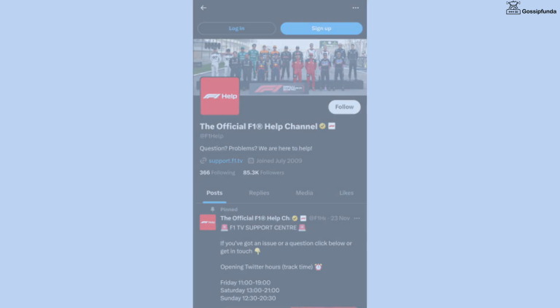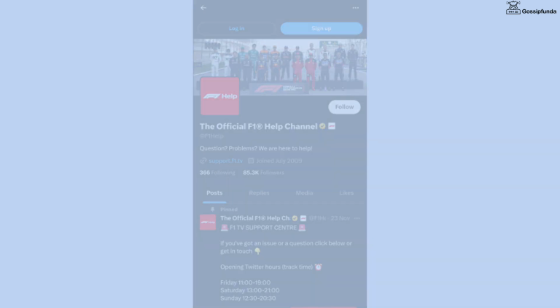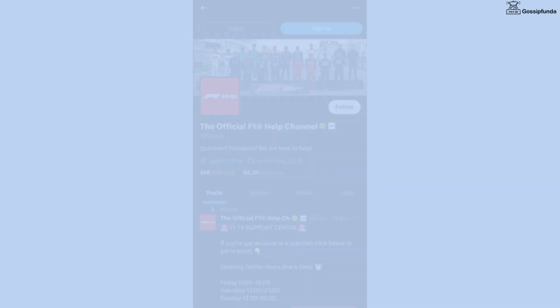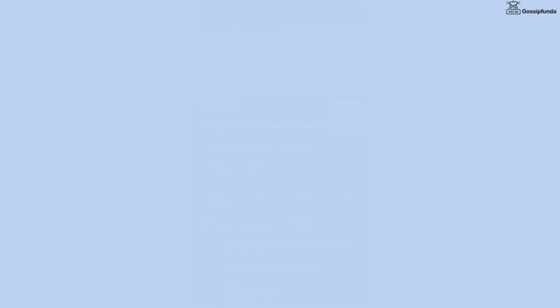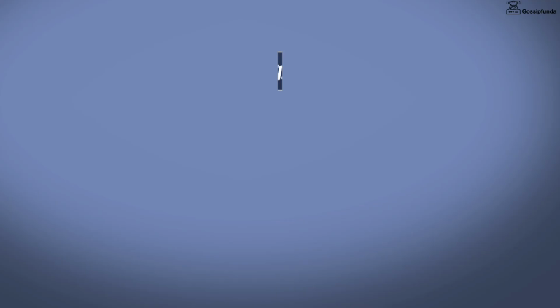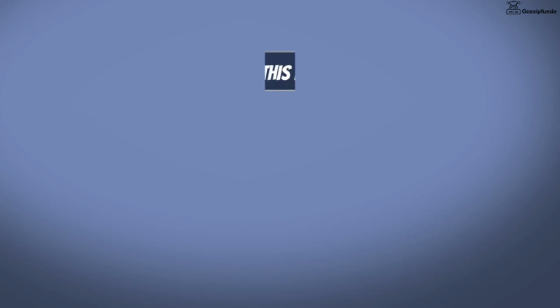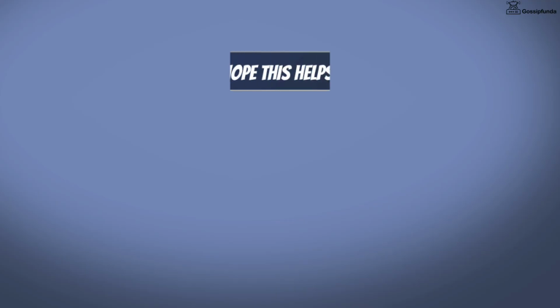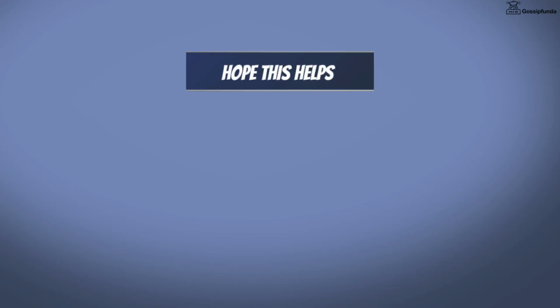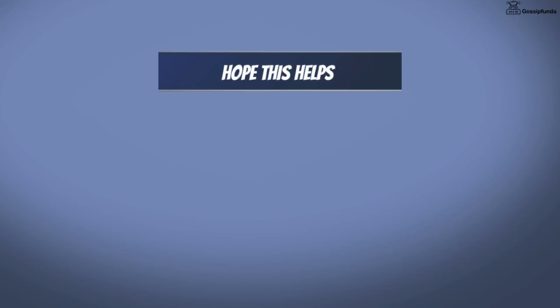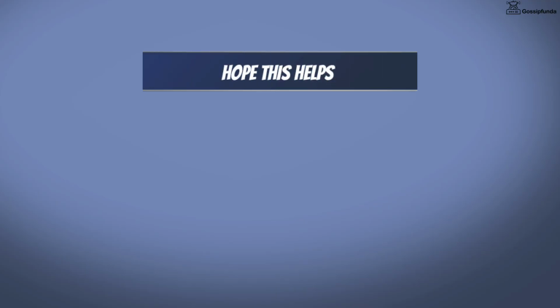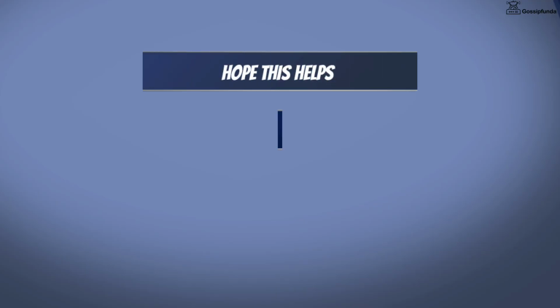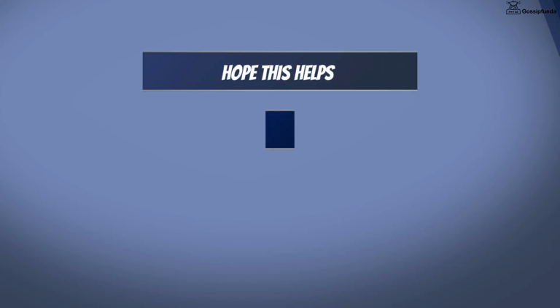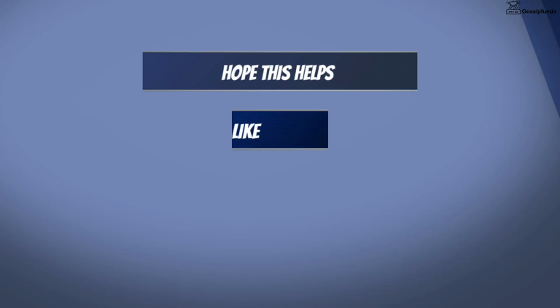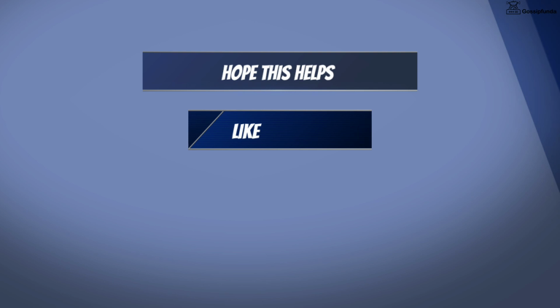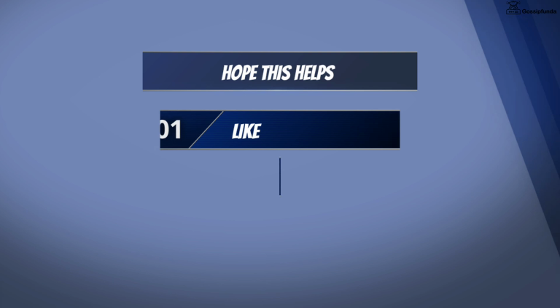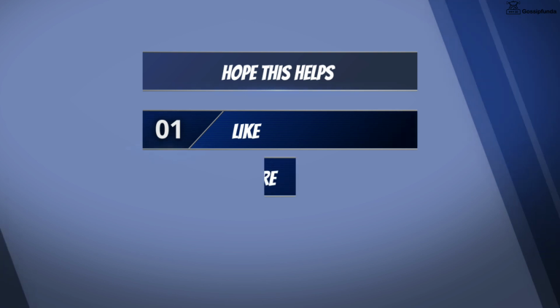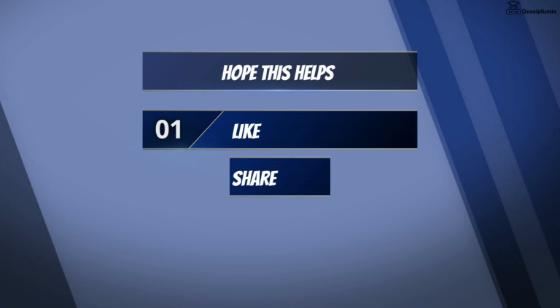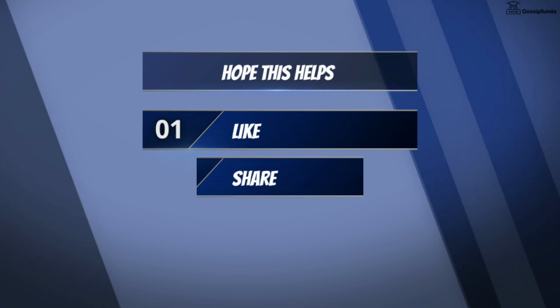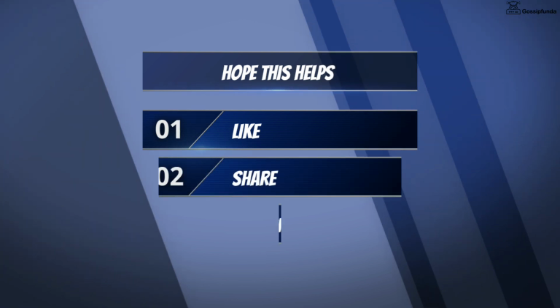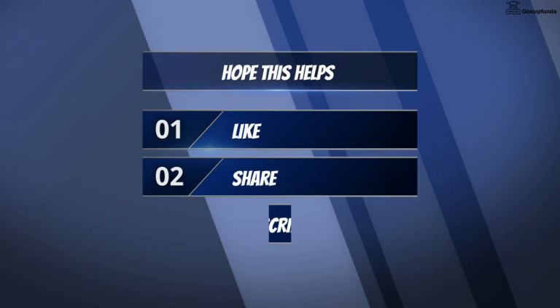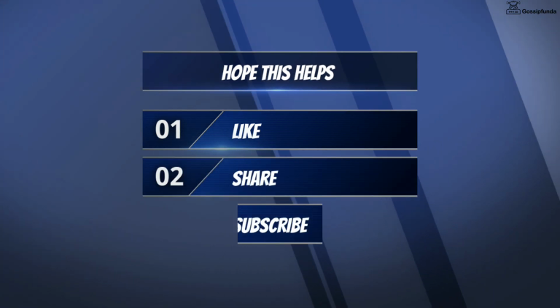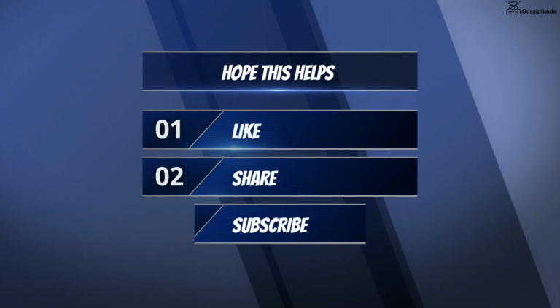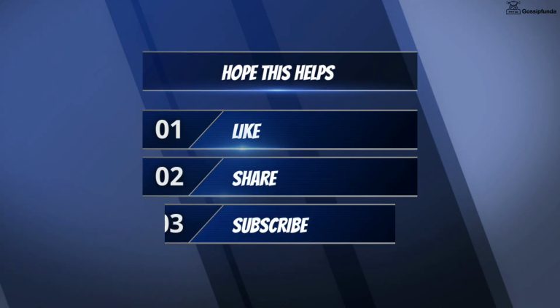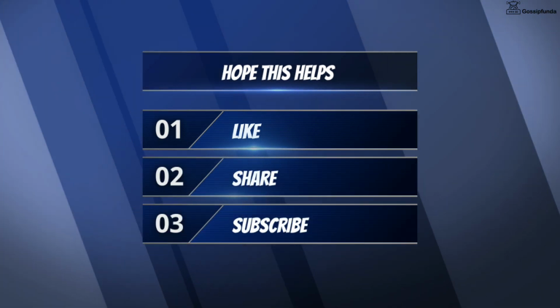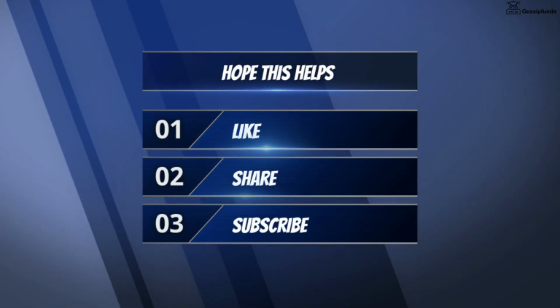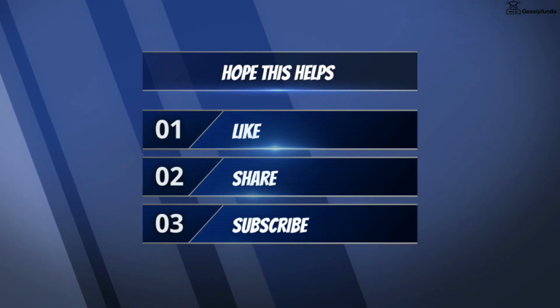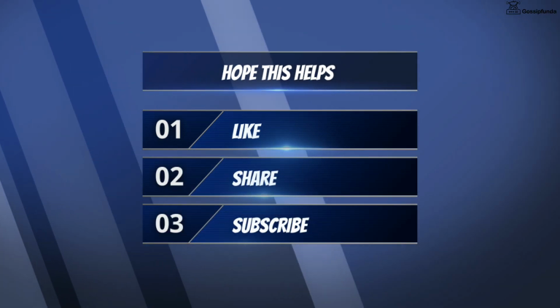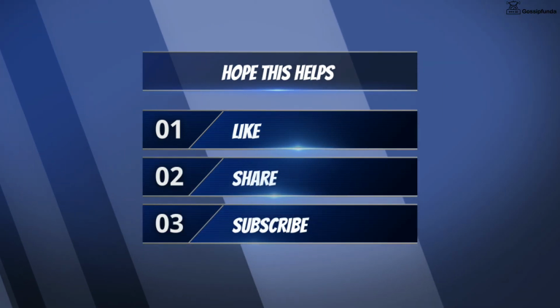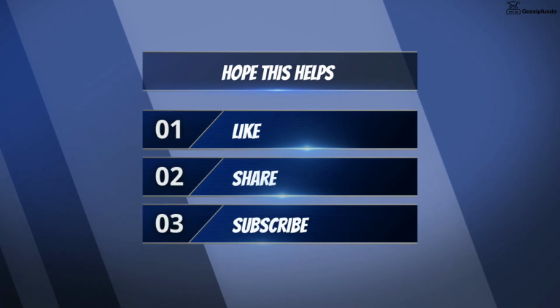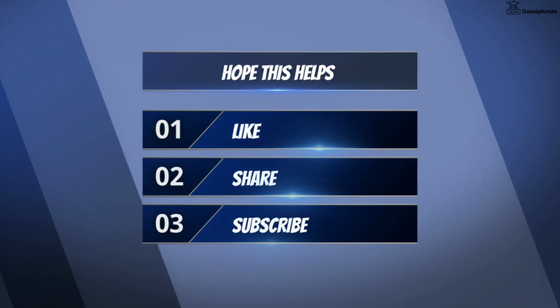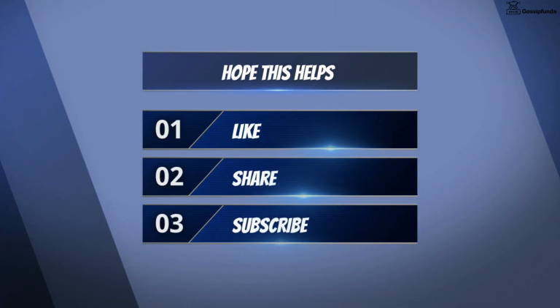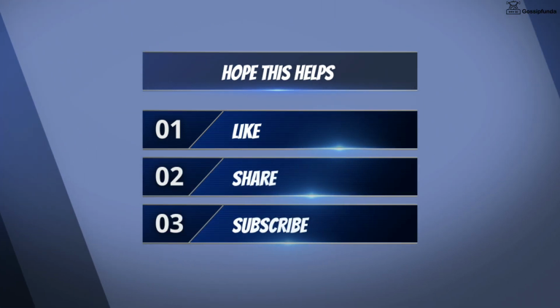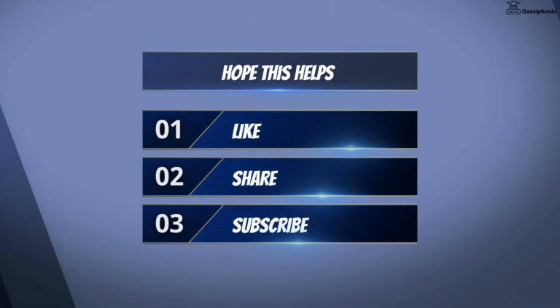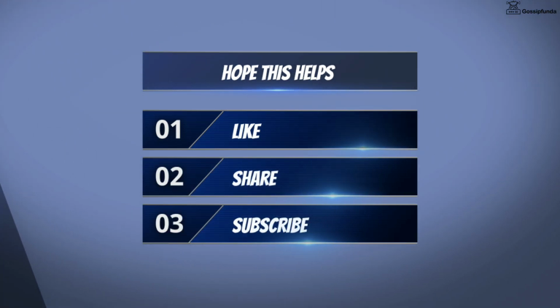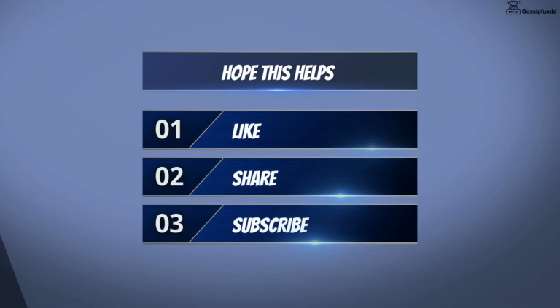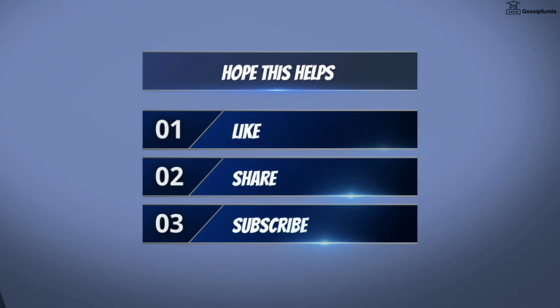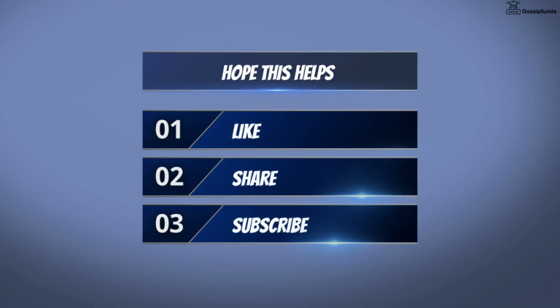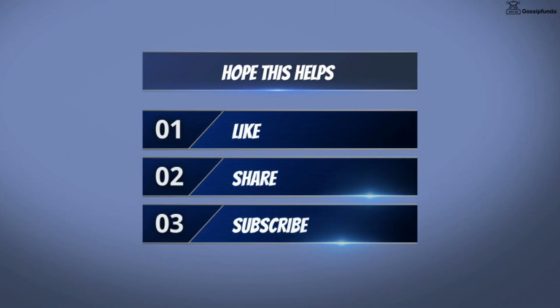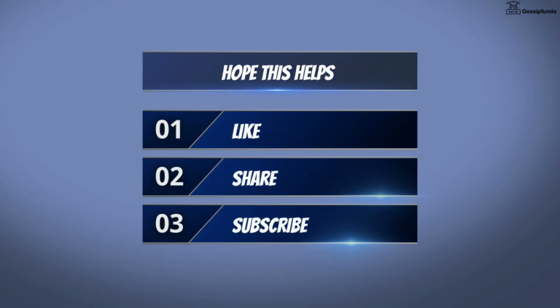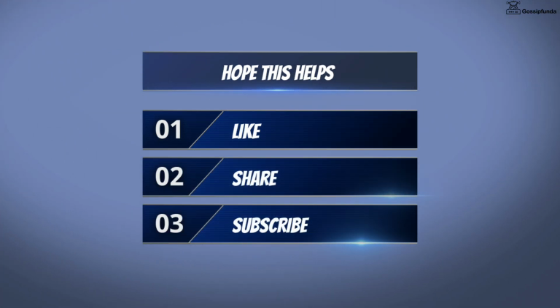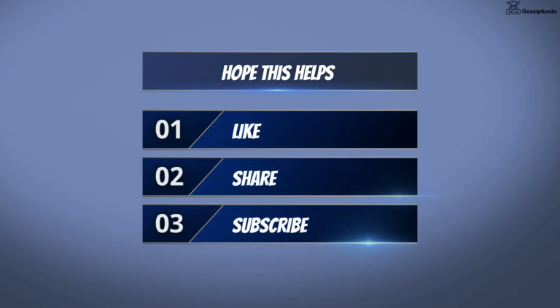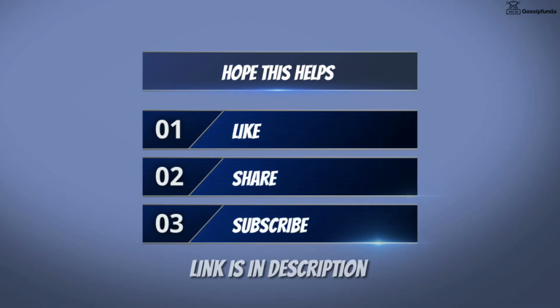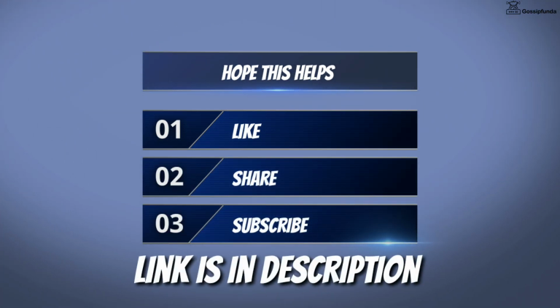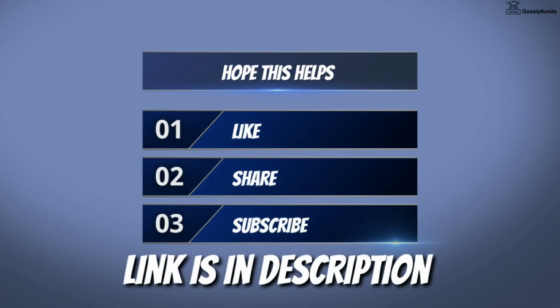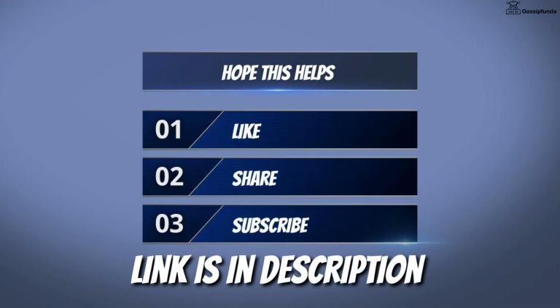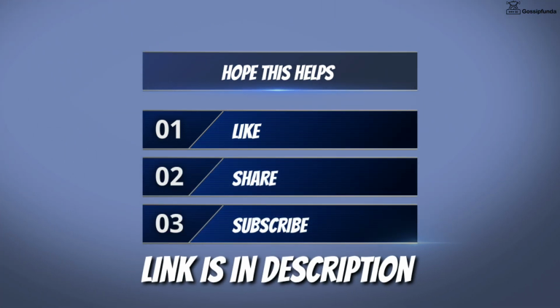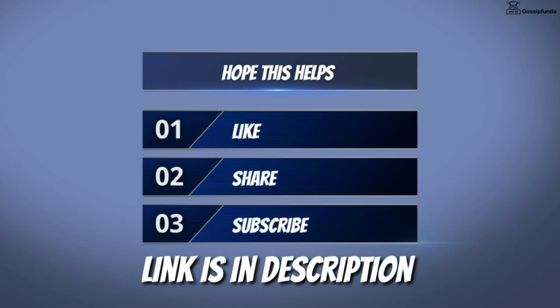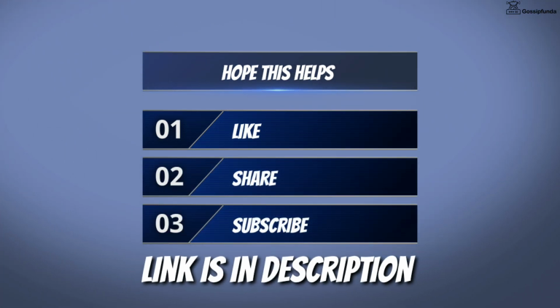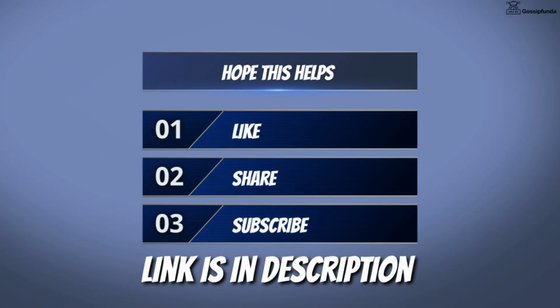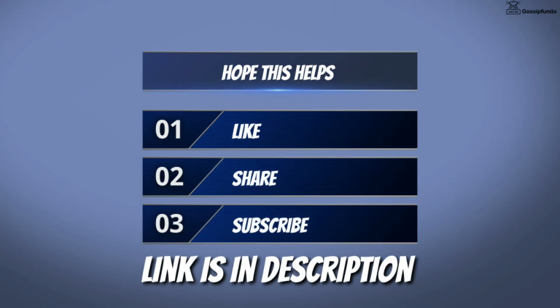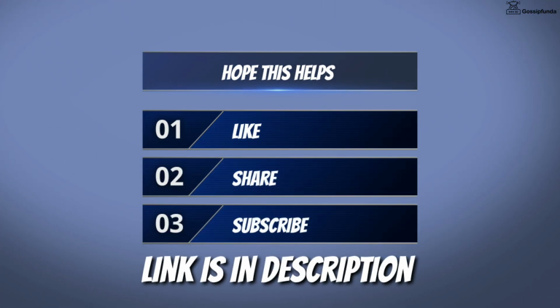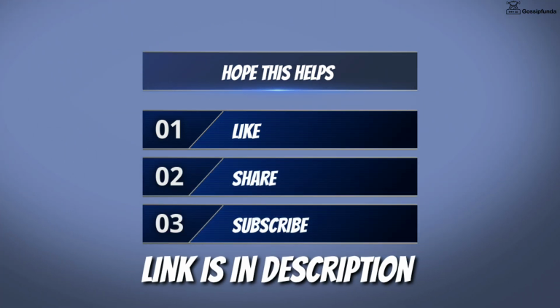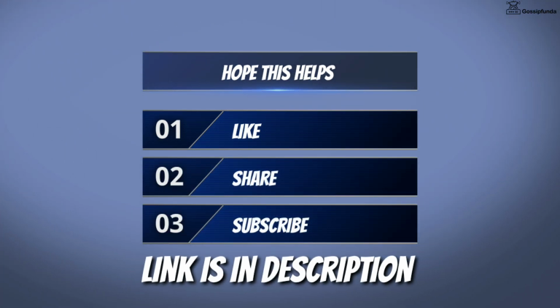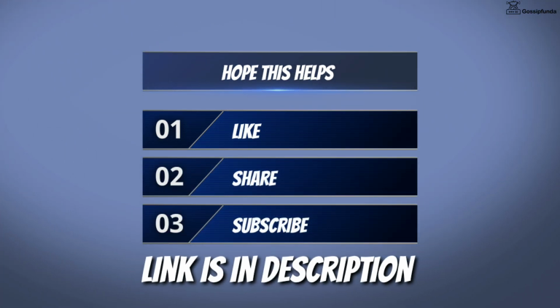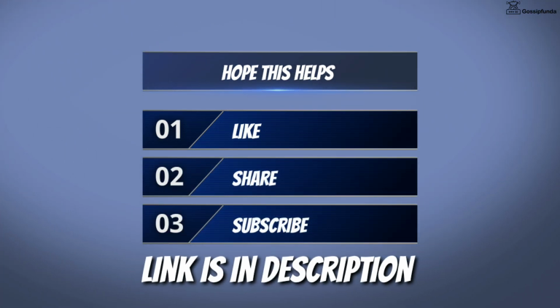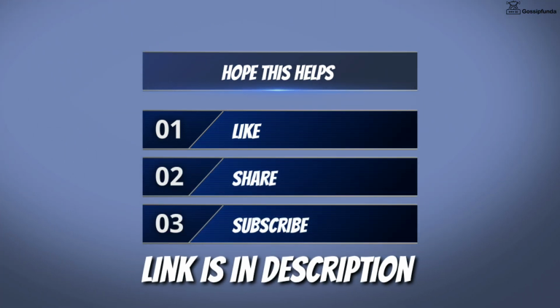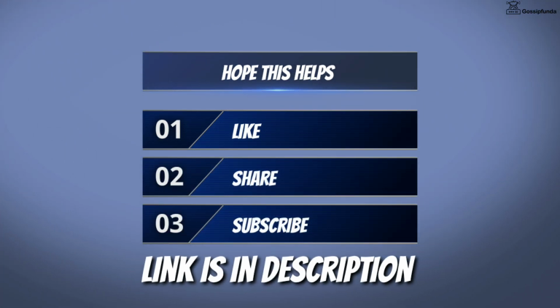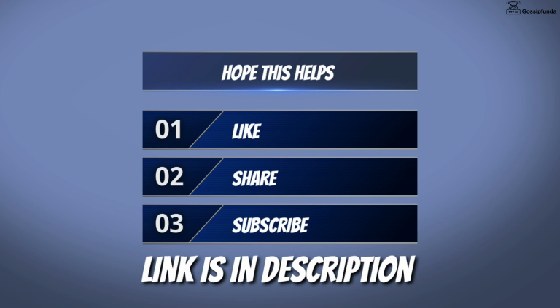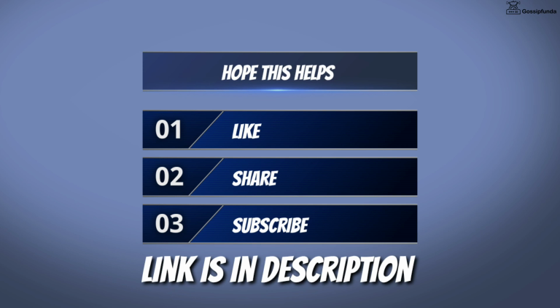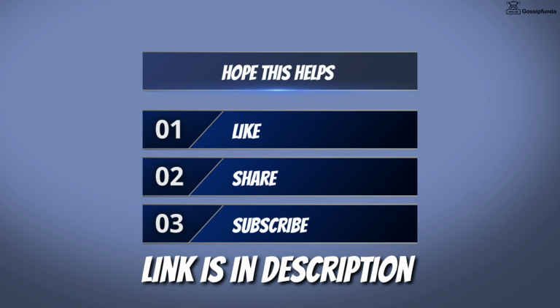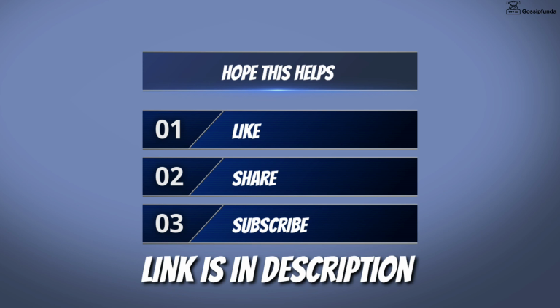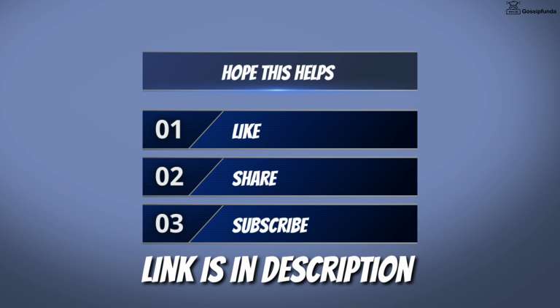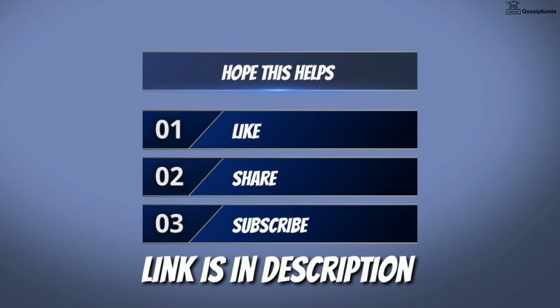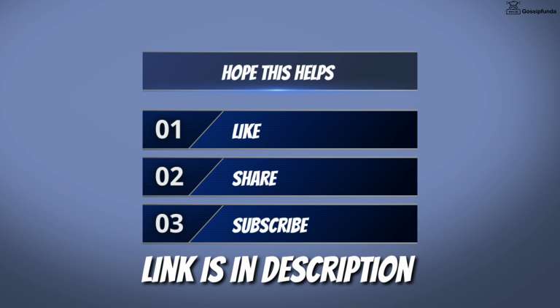So those were the ways to fix your issue. I hope this video helps. Make sure to like, share, and subscribe. You can also visit our website from the link in the description. Thank you so much.